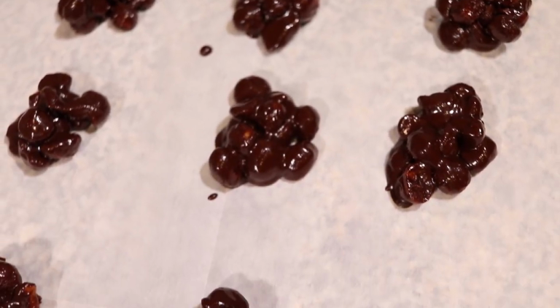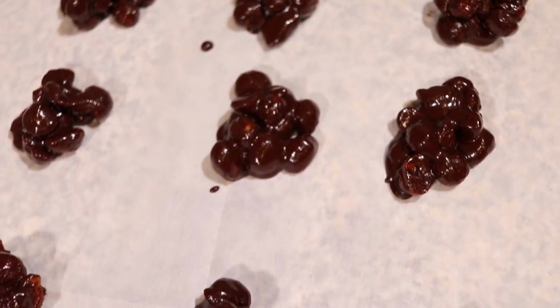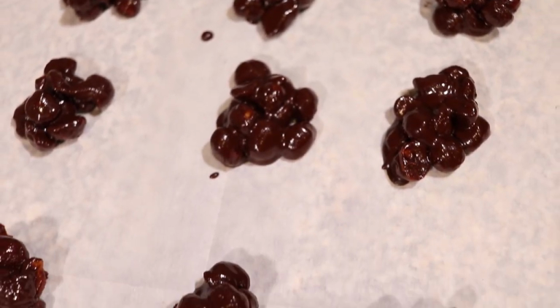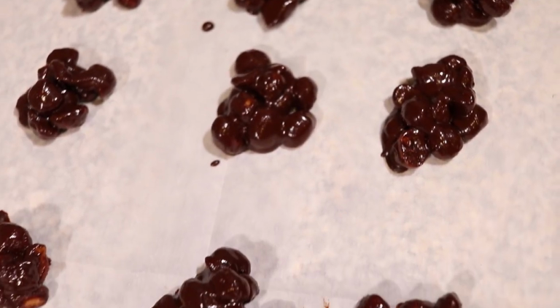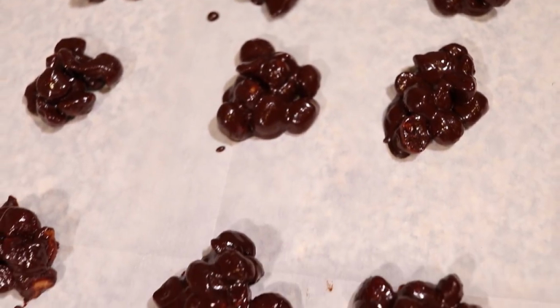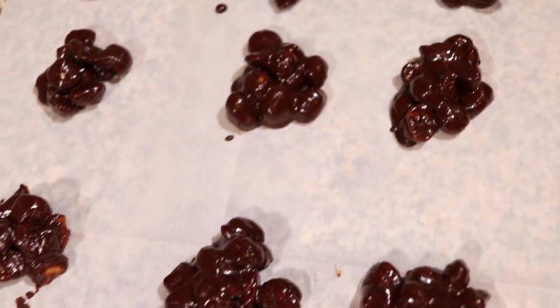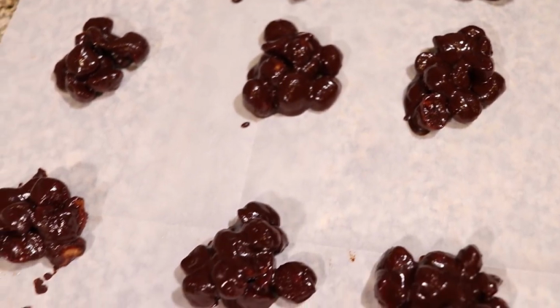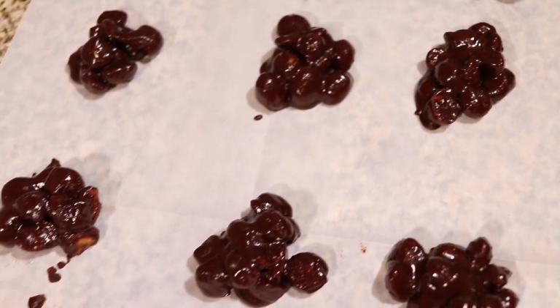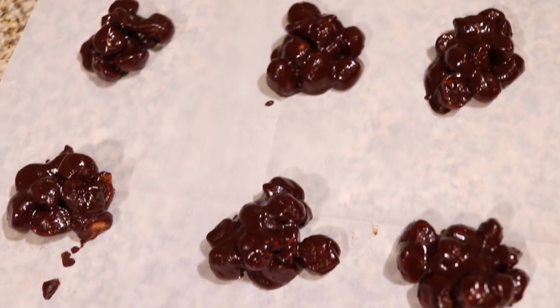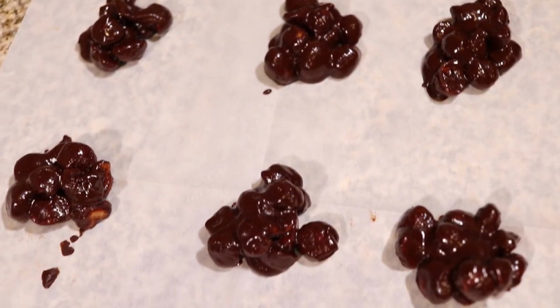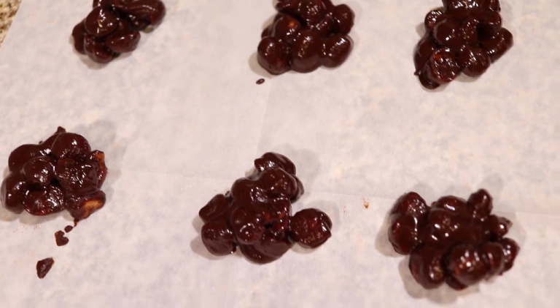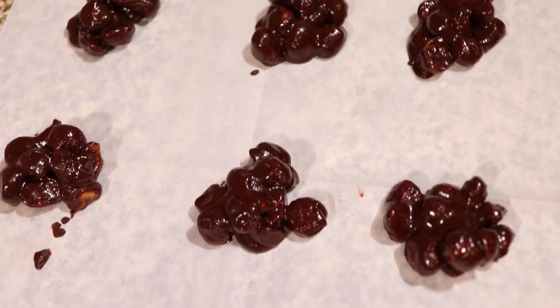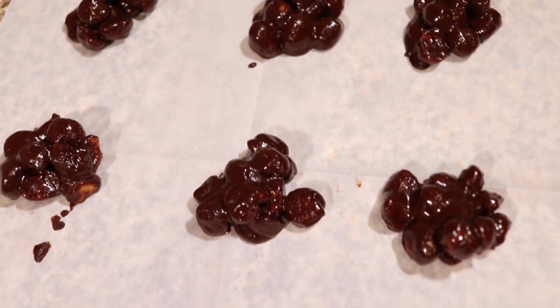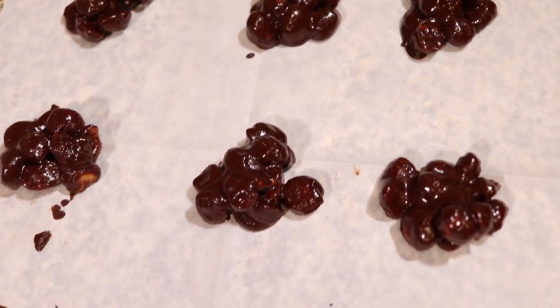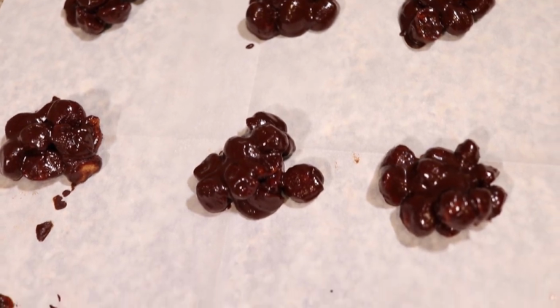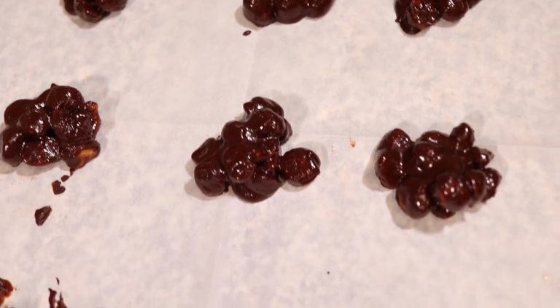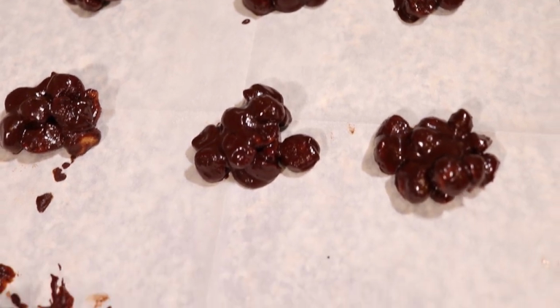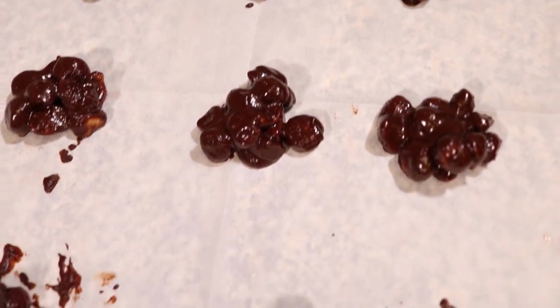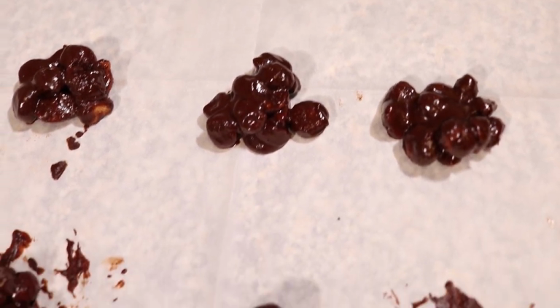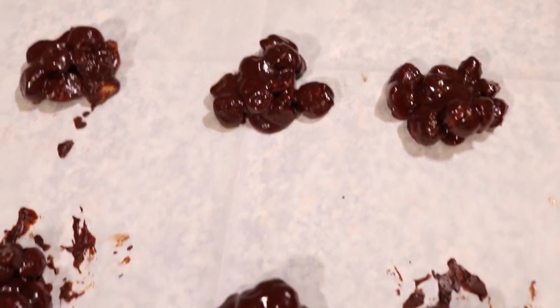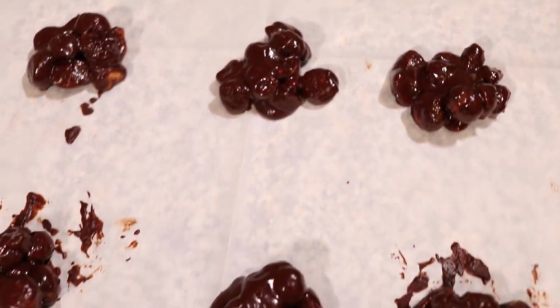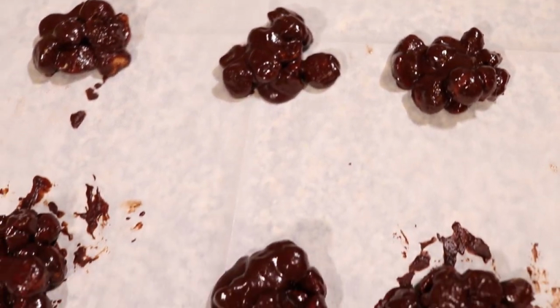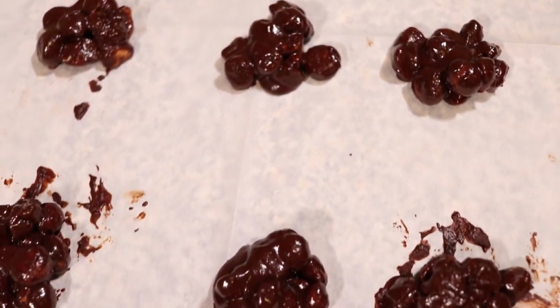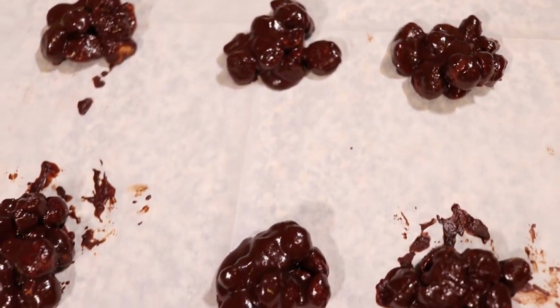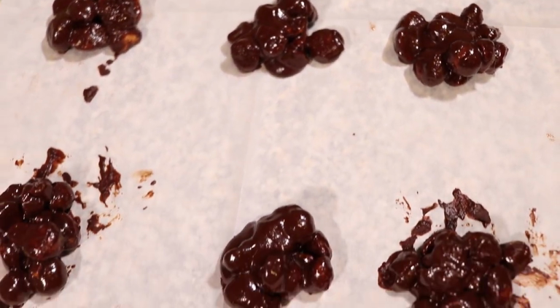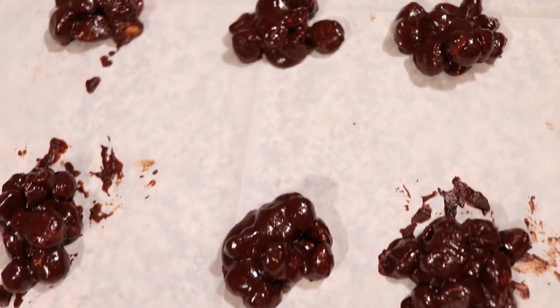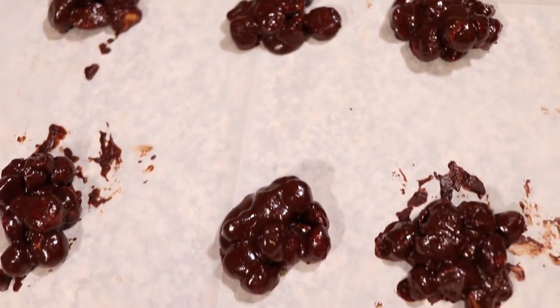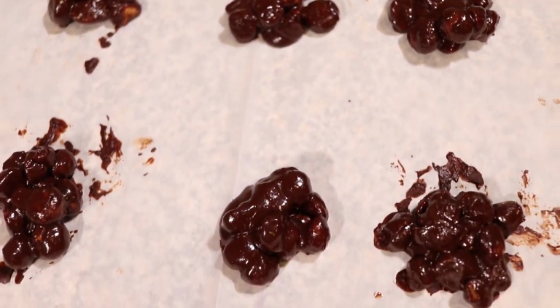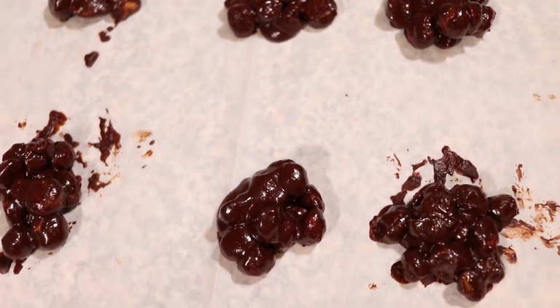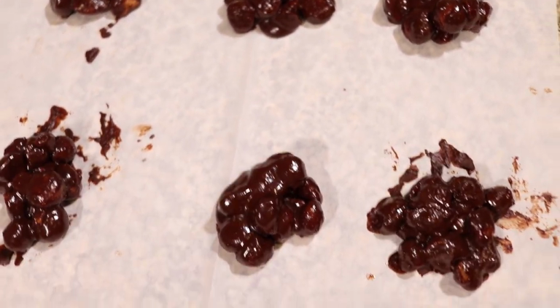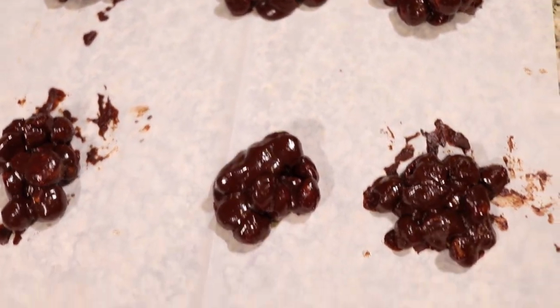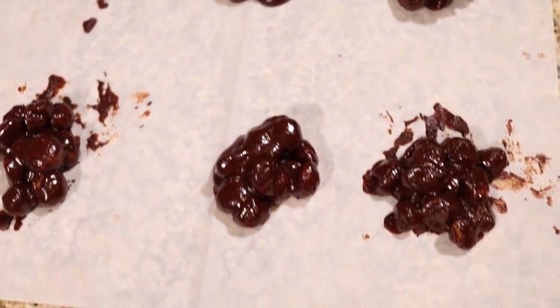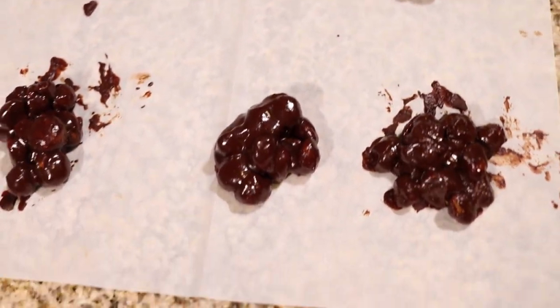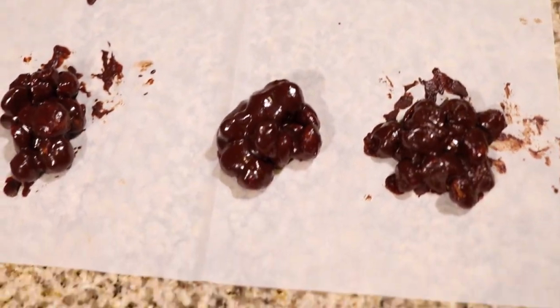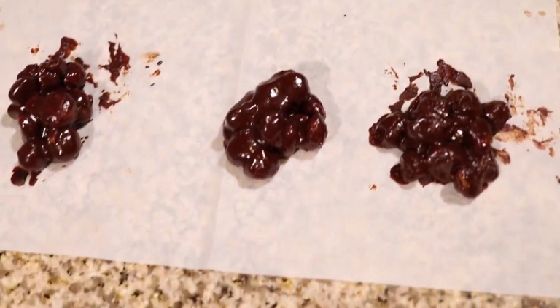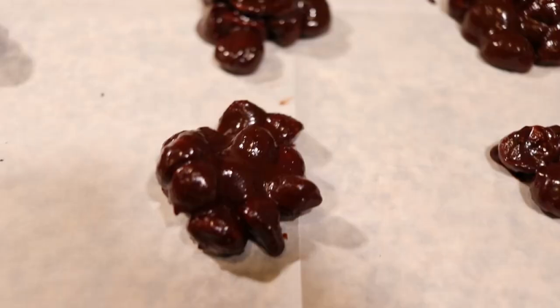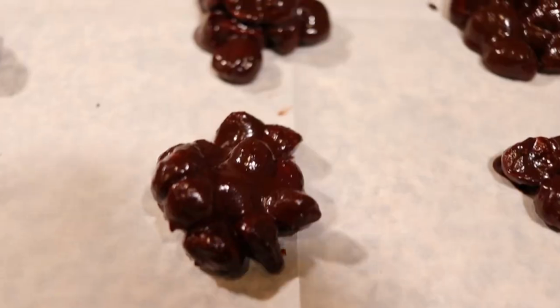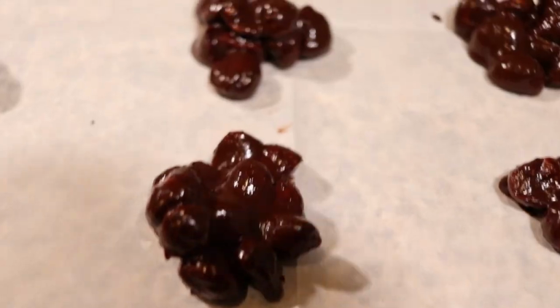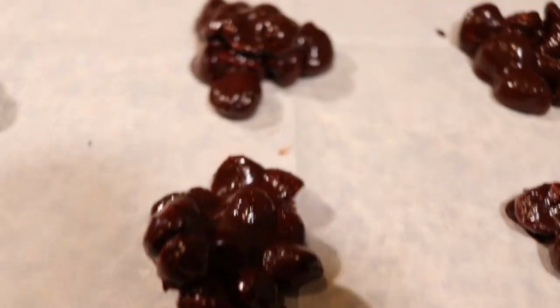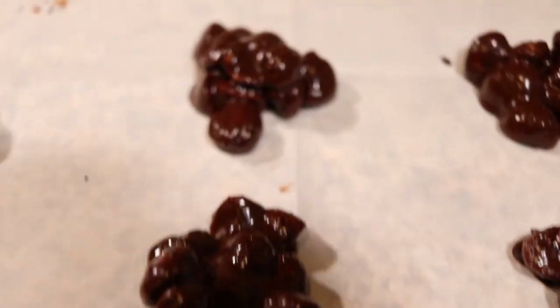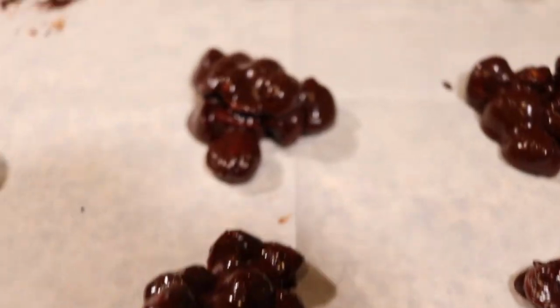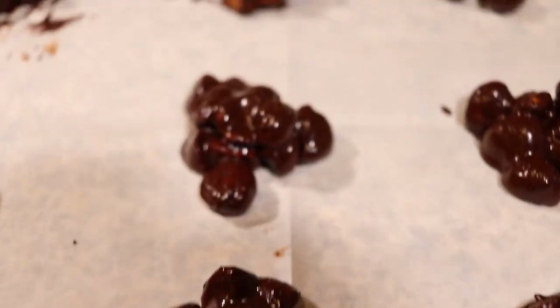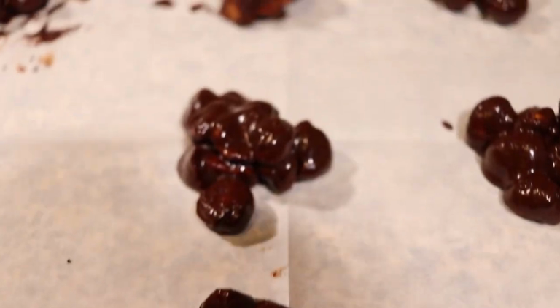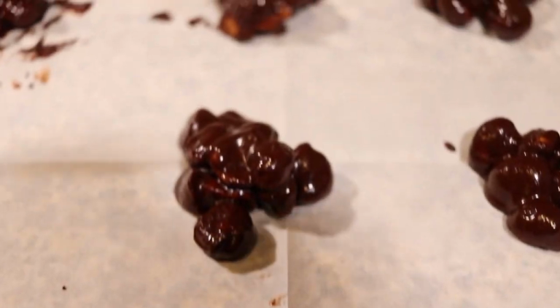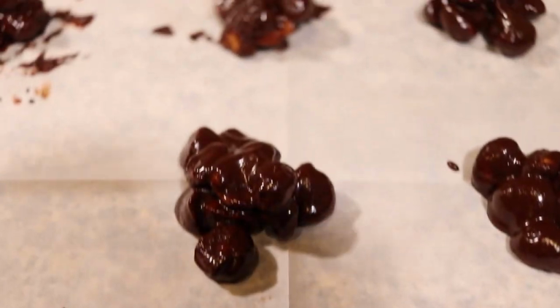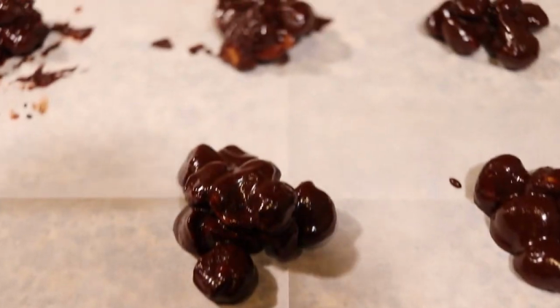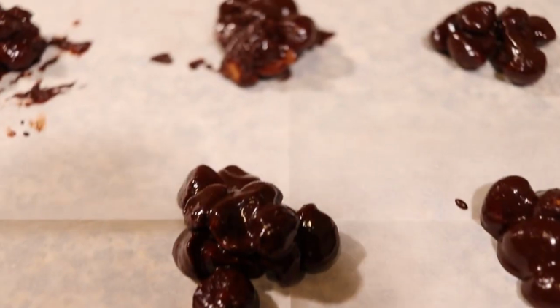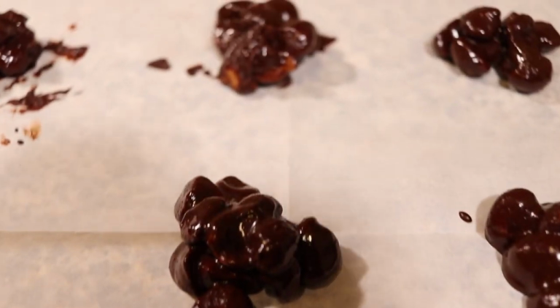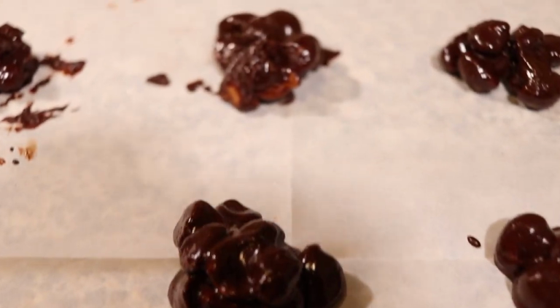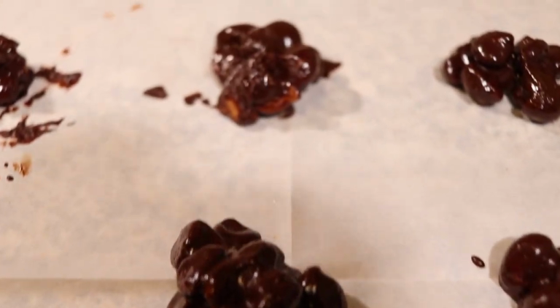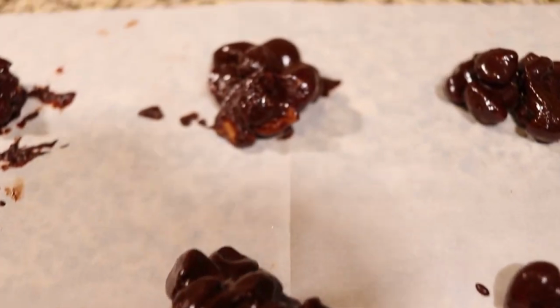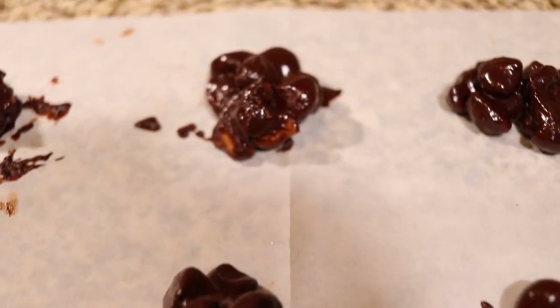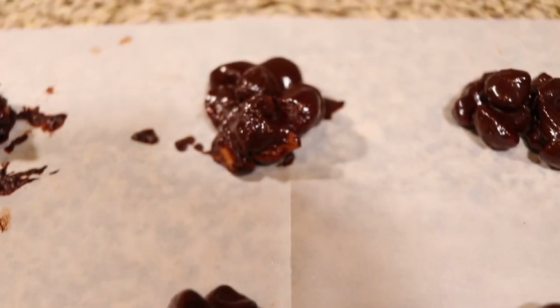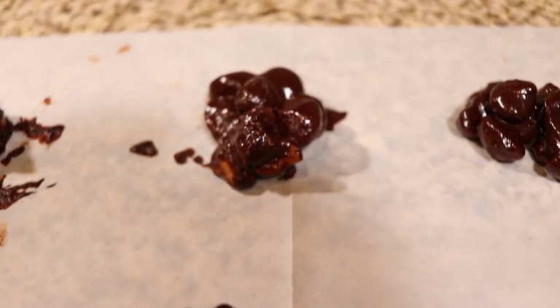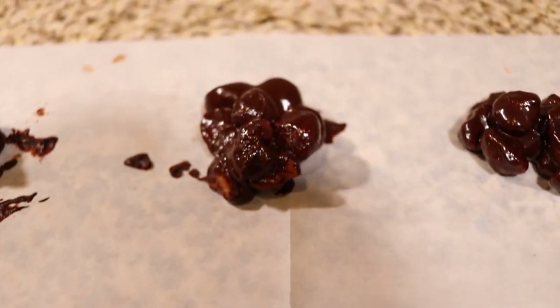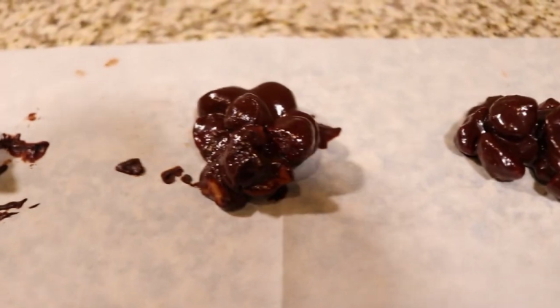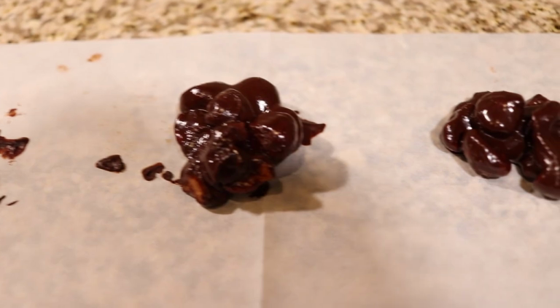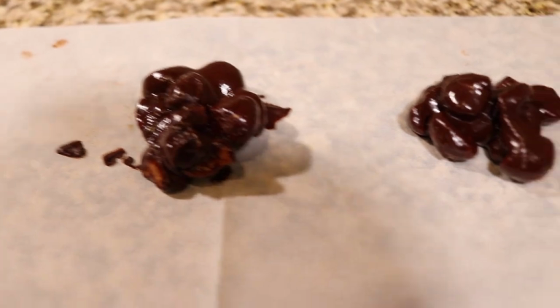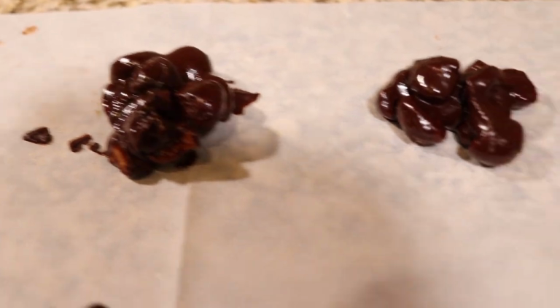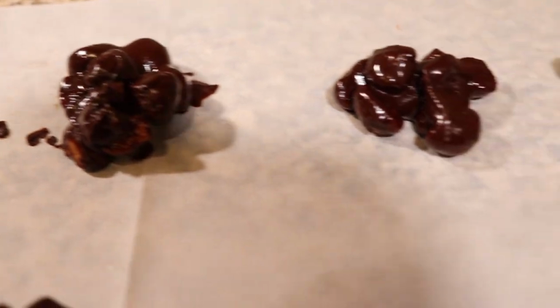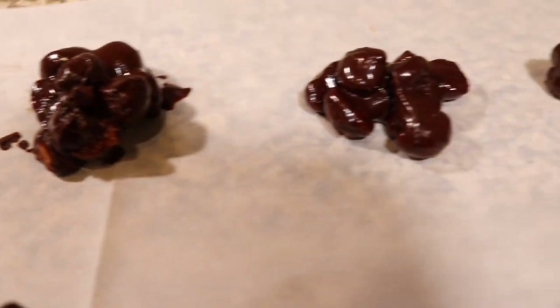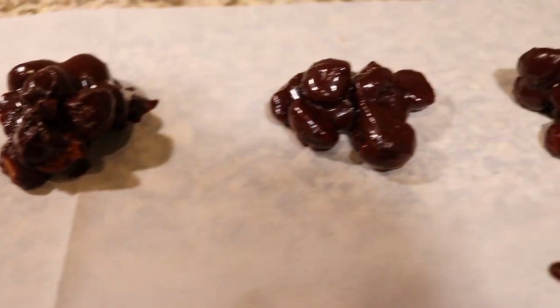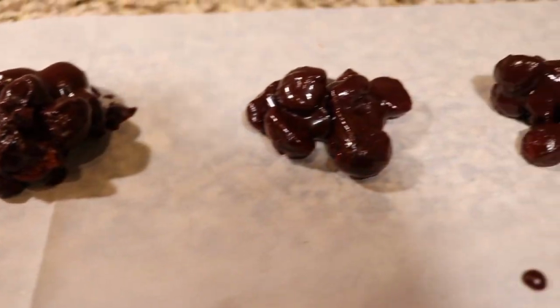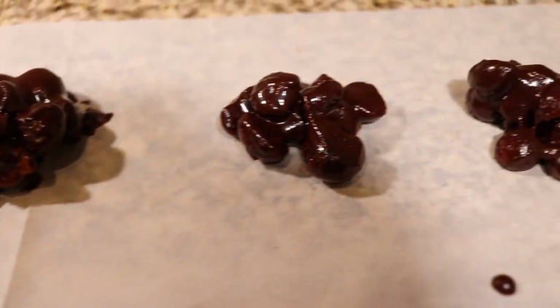And here are the finished products. They have not cooled yet, as you can tell because they're still shiny, but I'm going to be back in about an hour when they've fully cooled off.